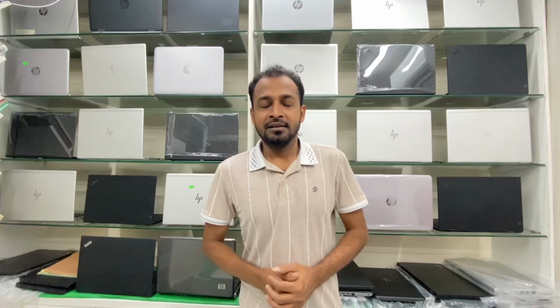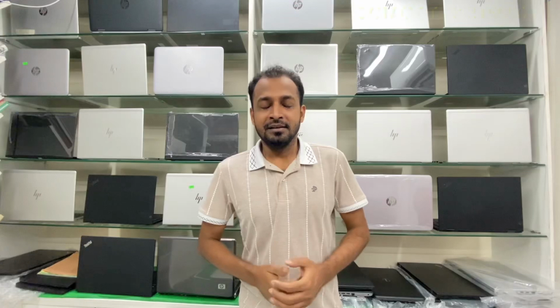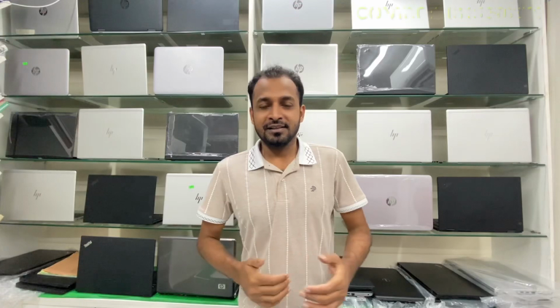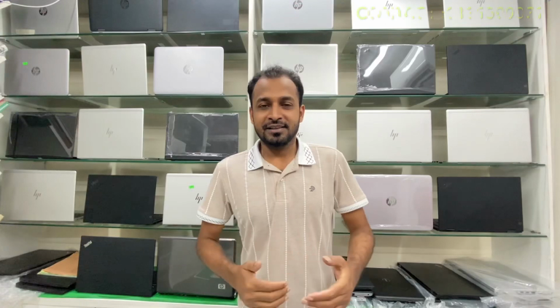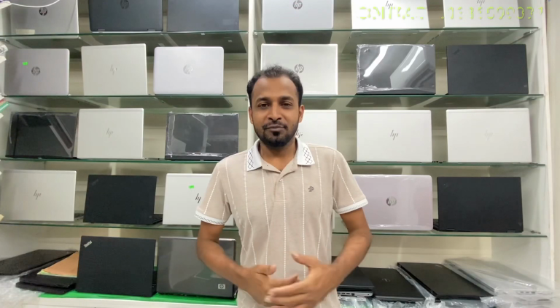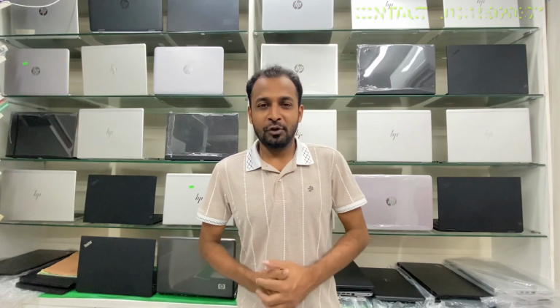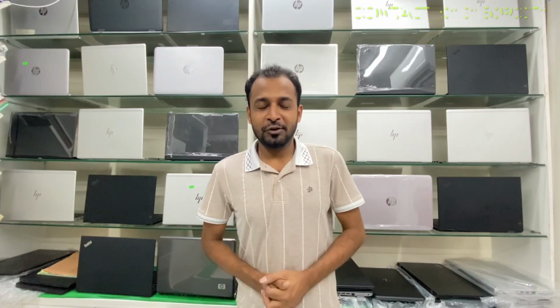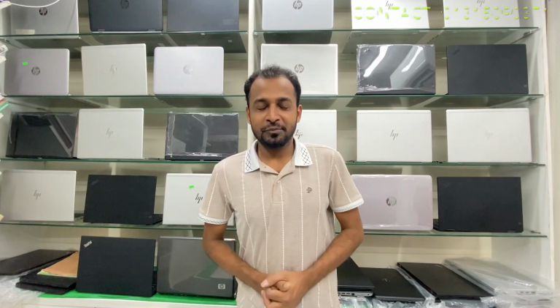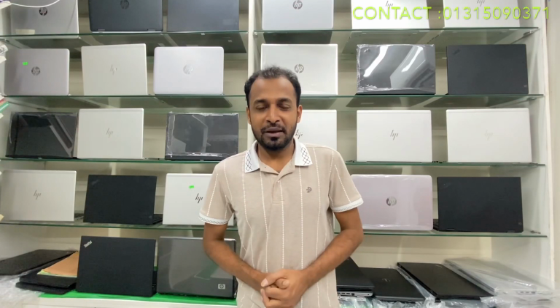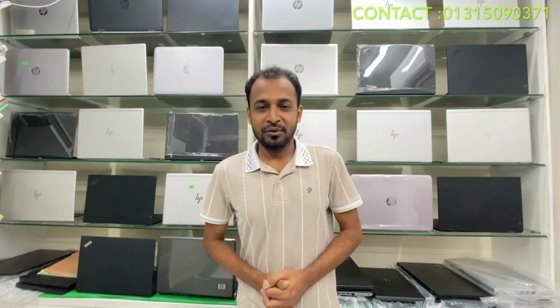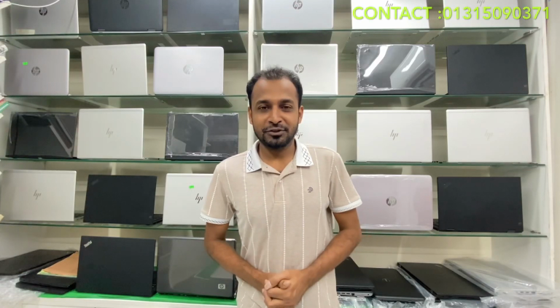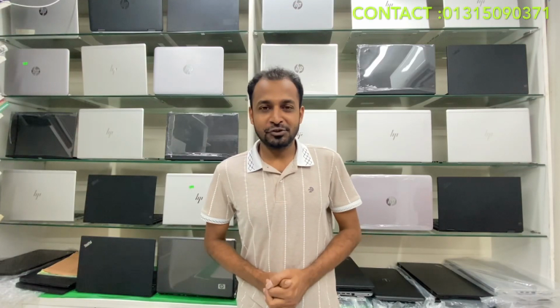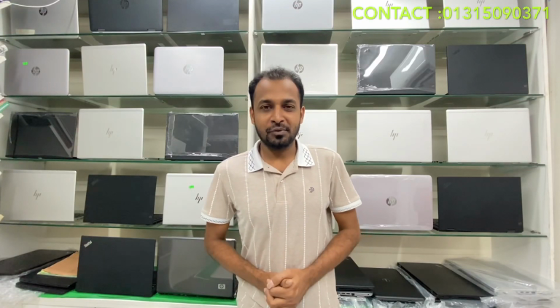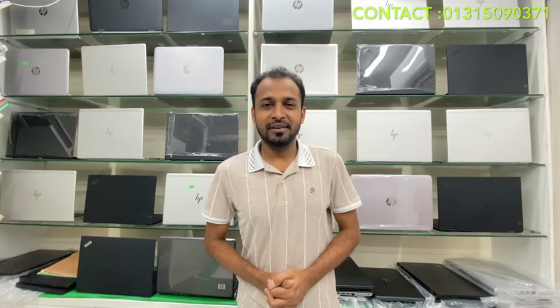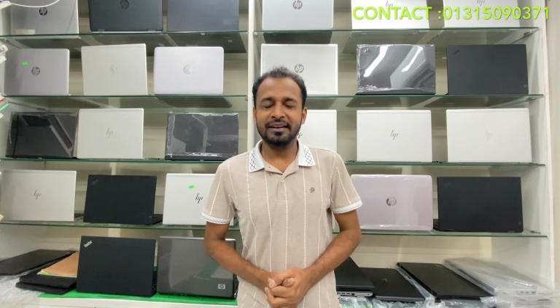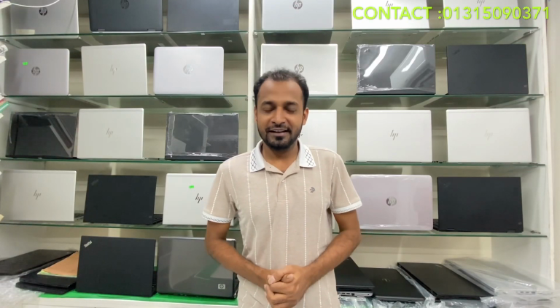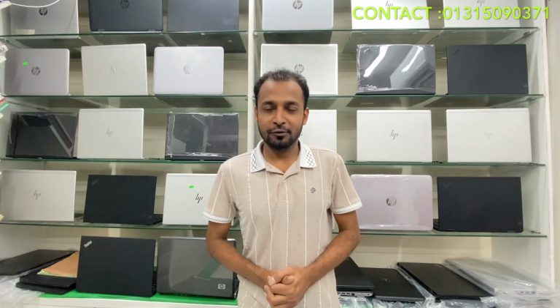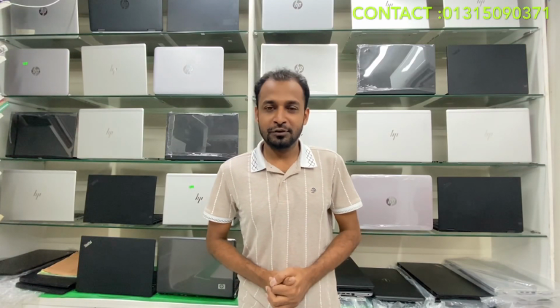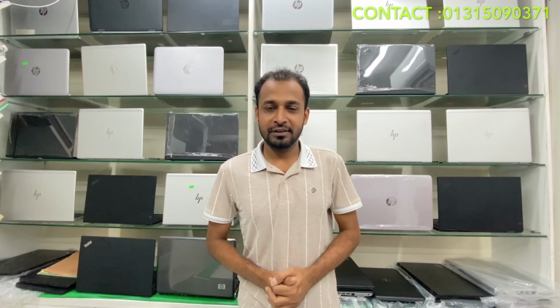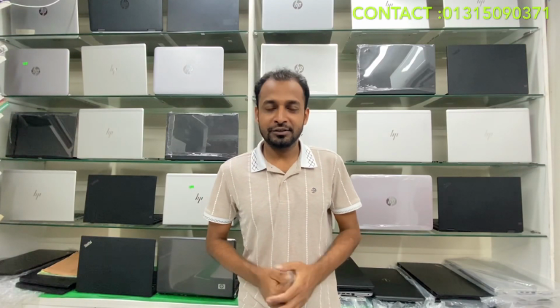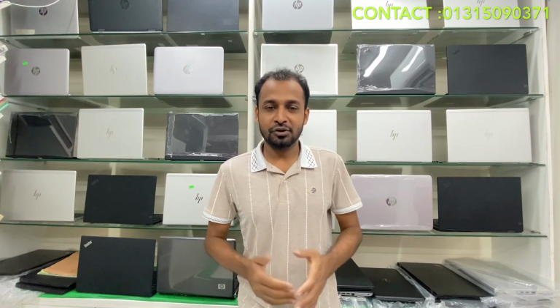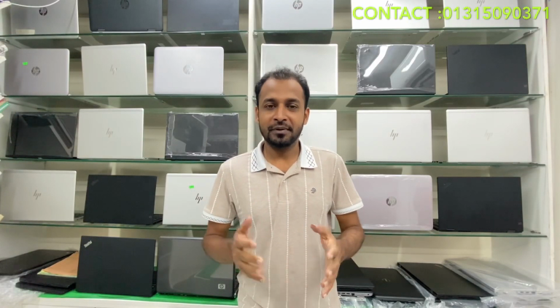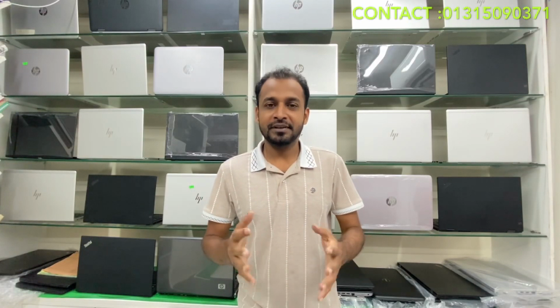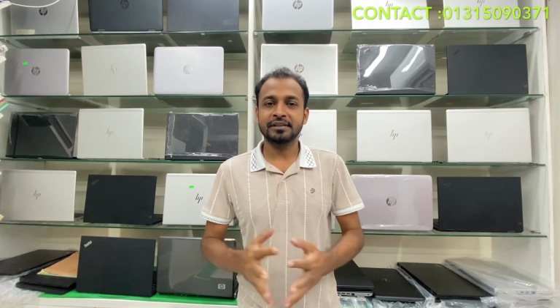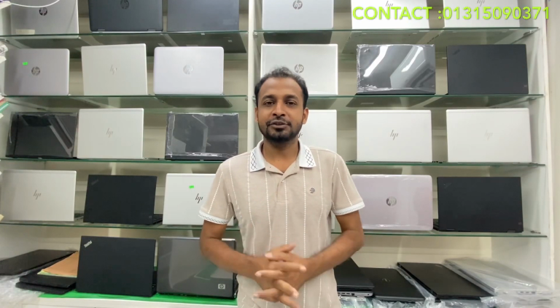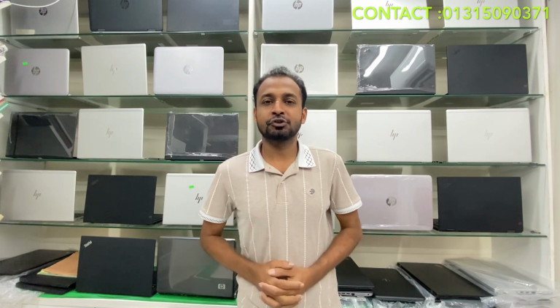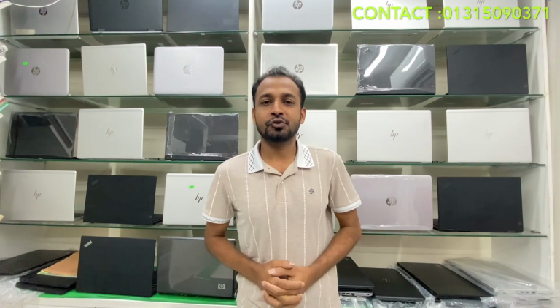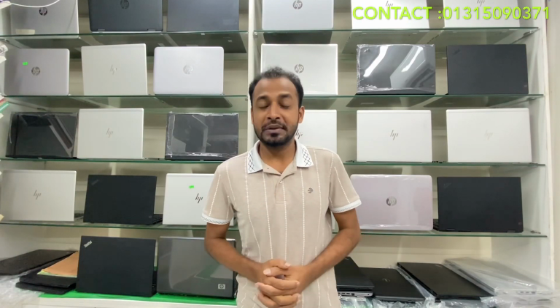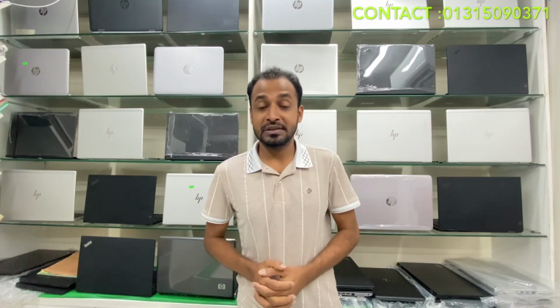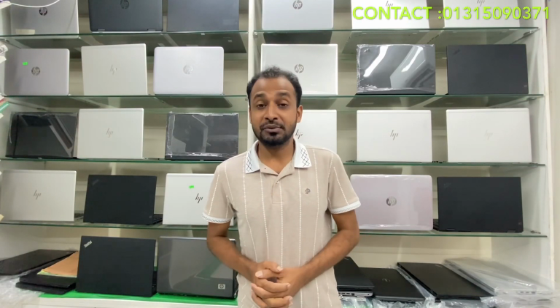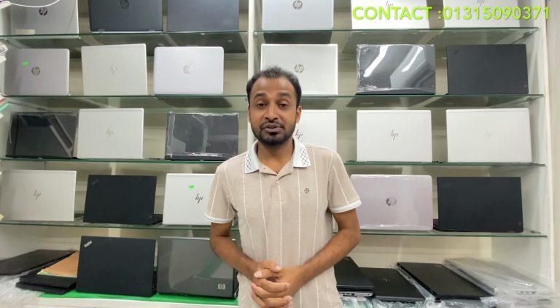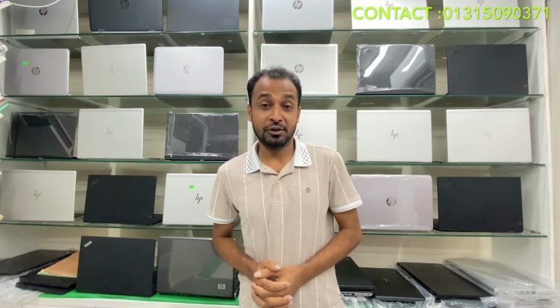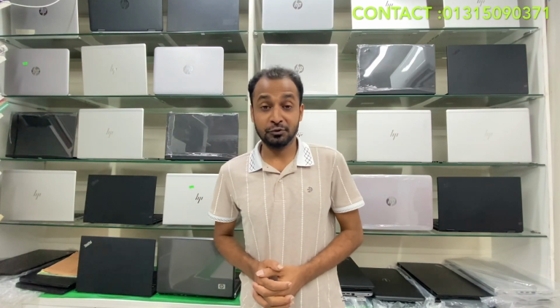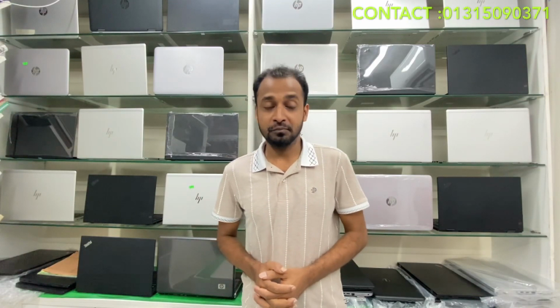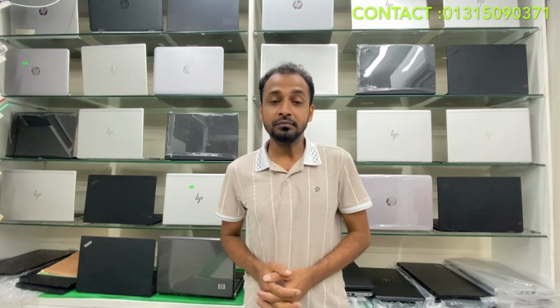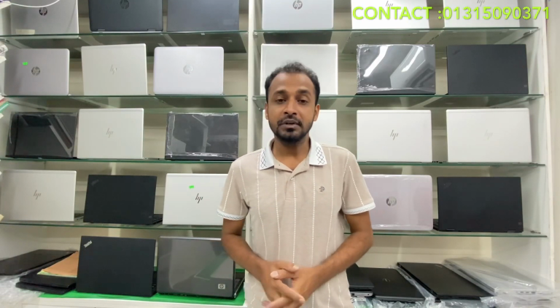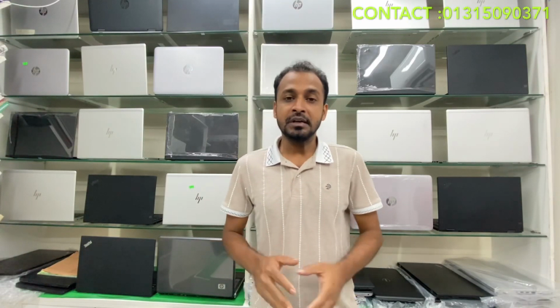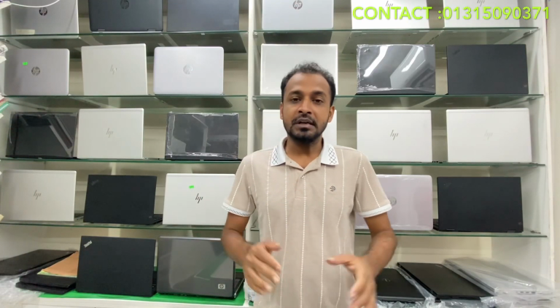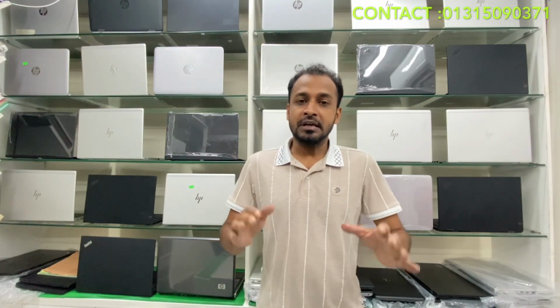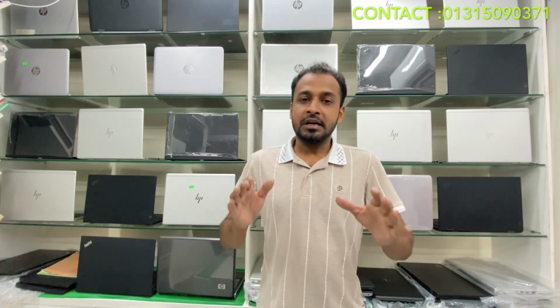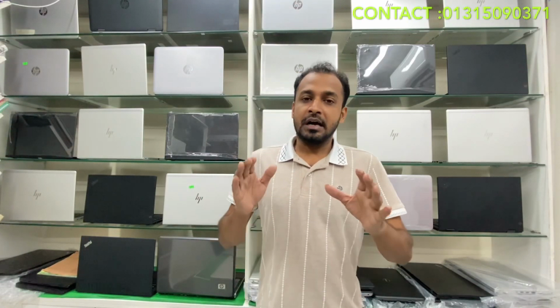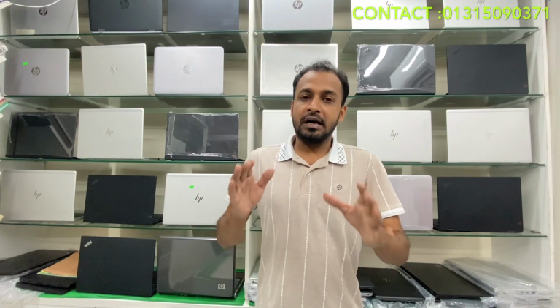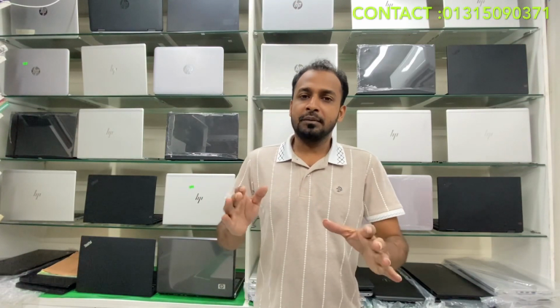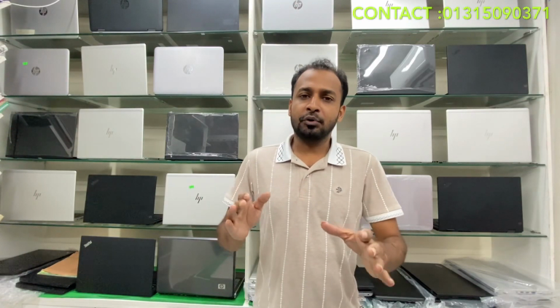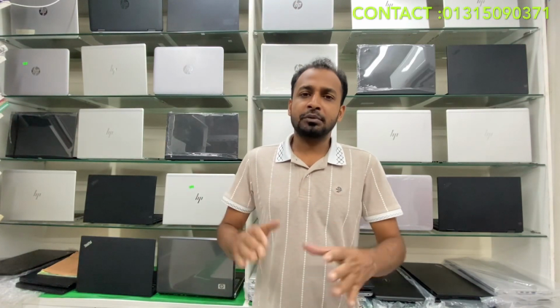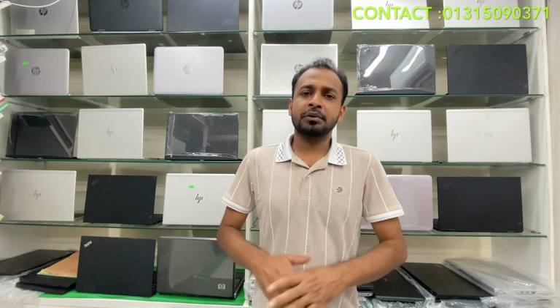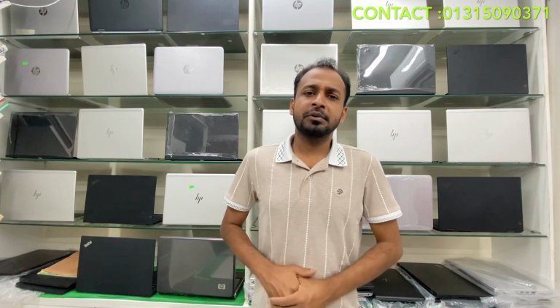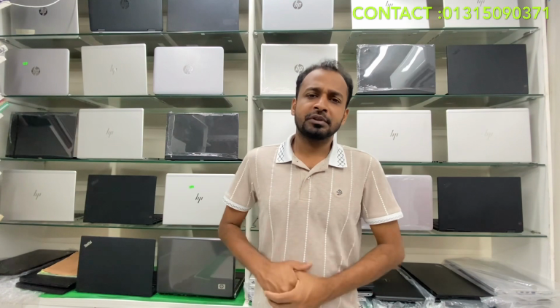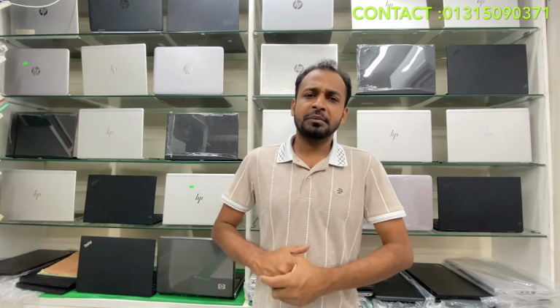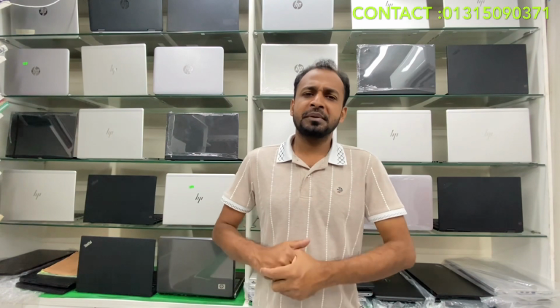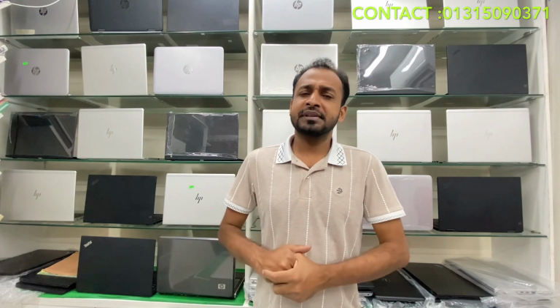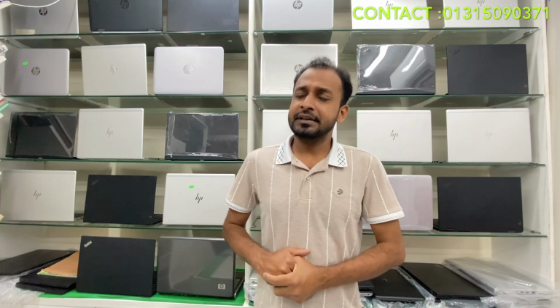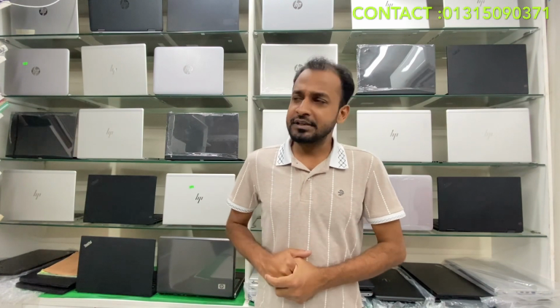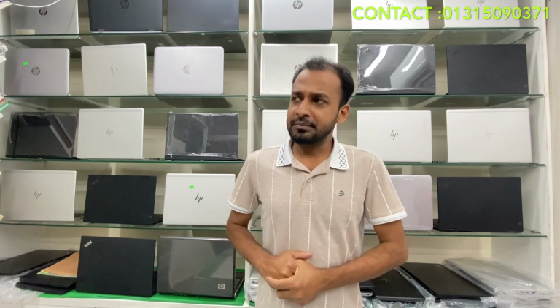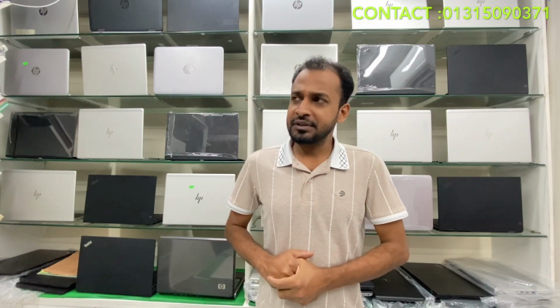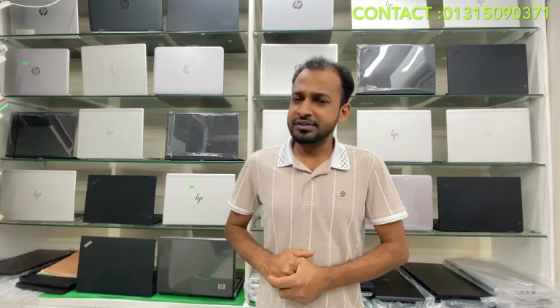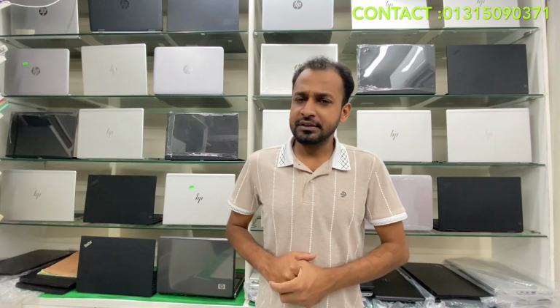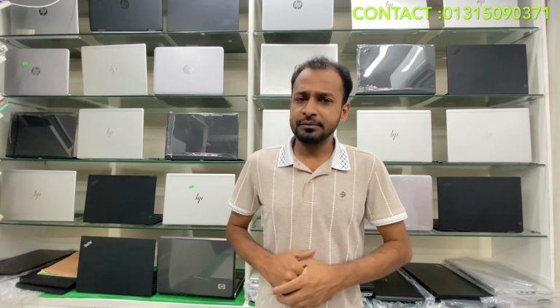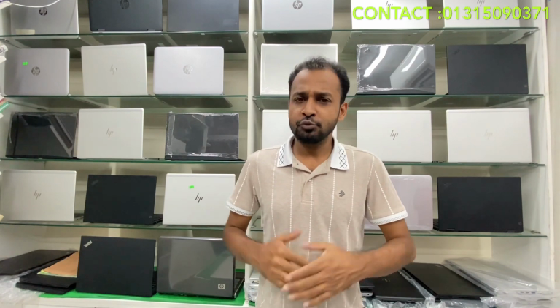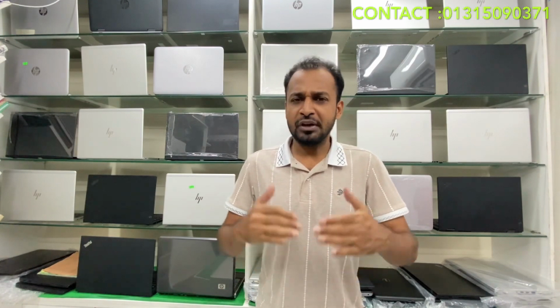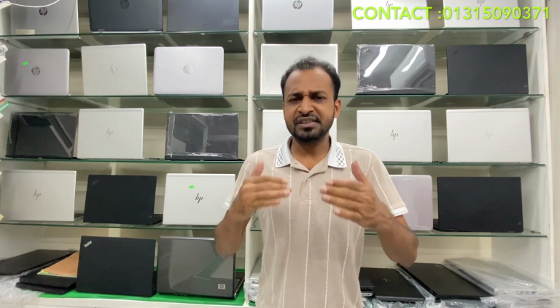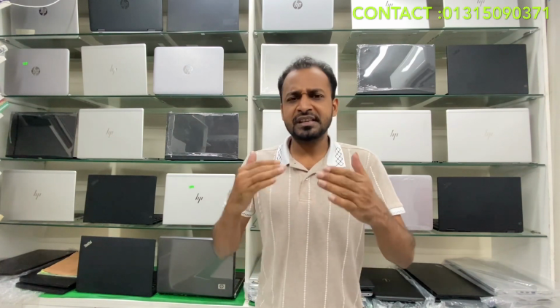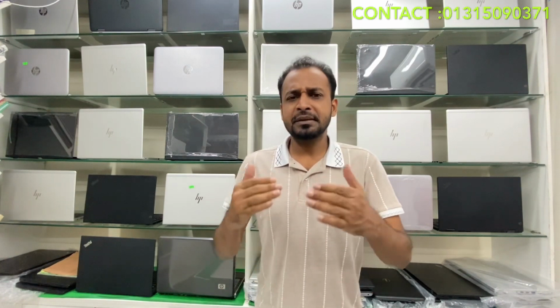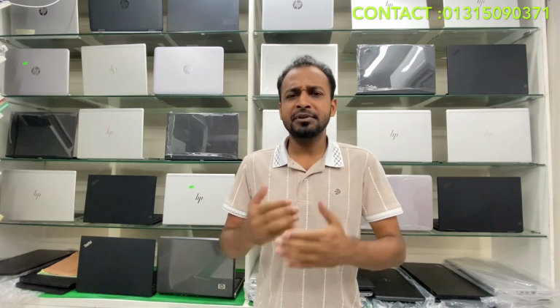Assalamualaikum, how are you? Hello everyone, welcome to my channel. I am very excited to see you. In today's video,